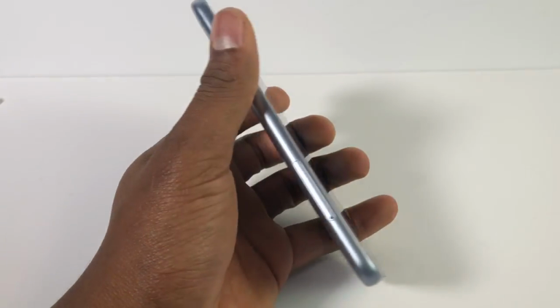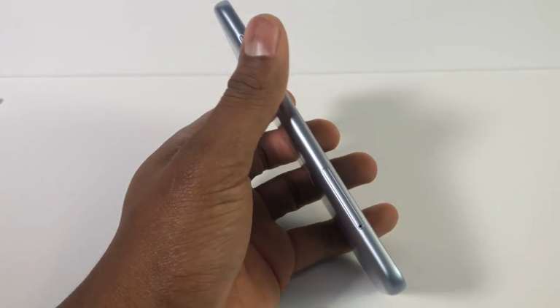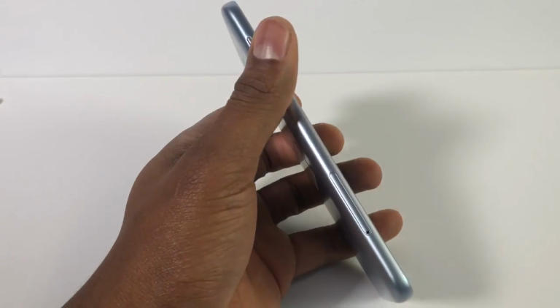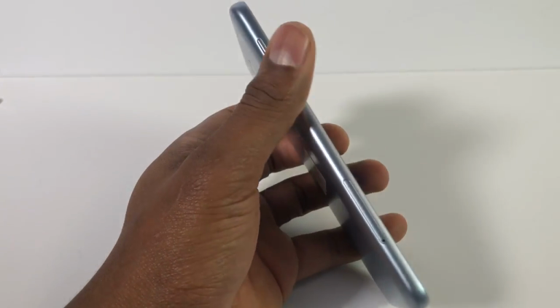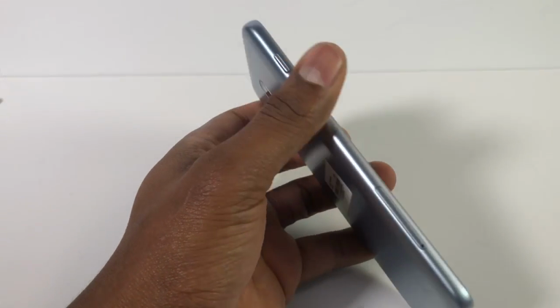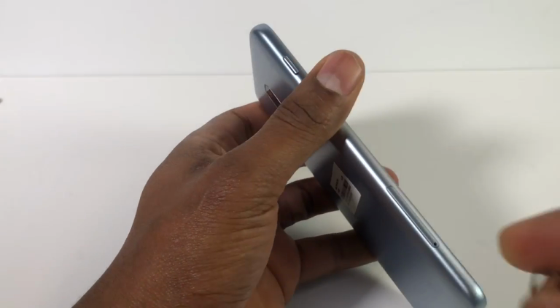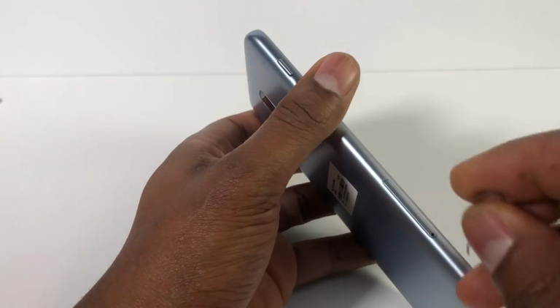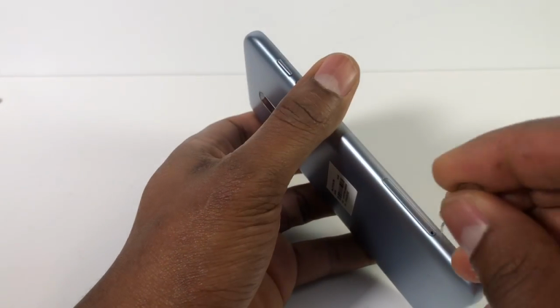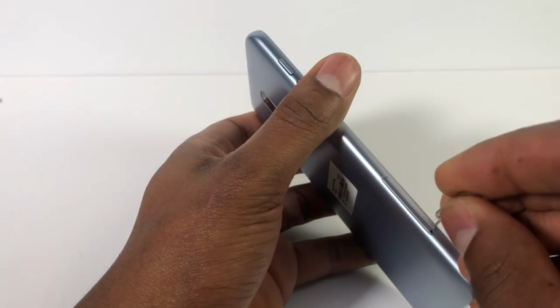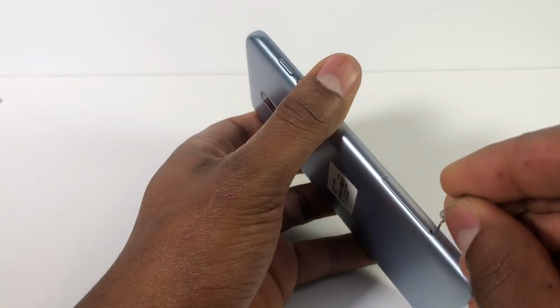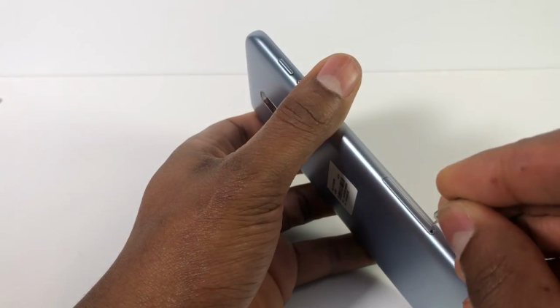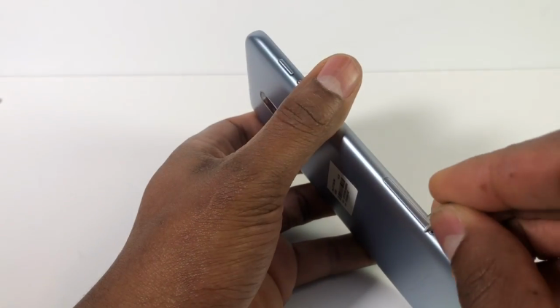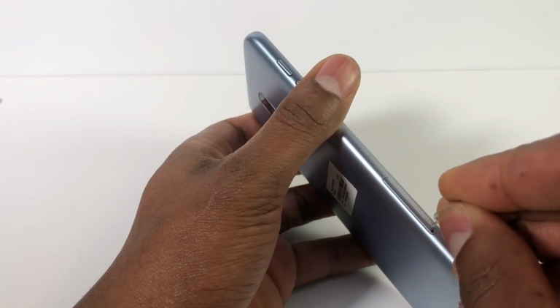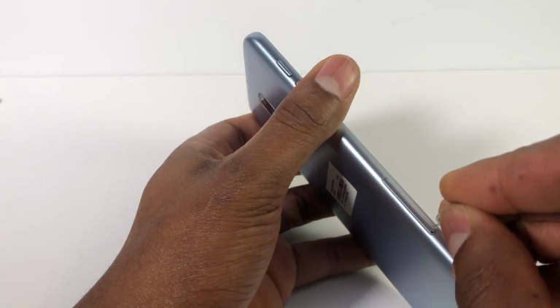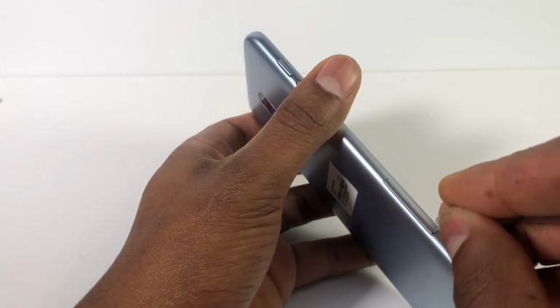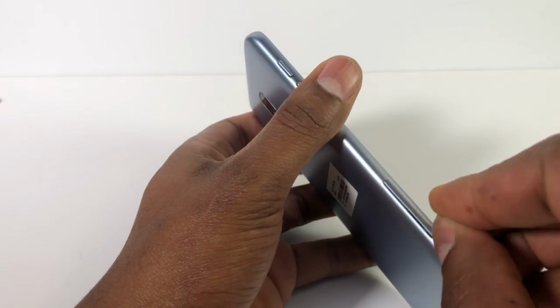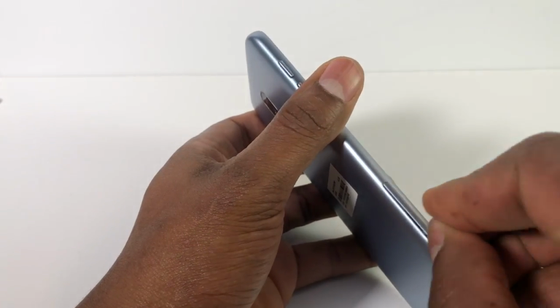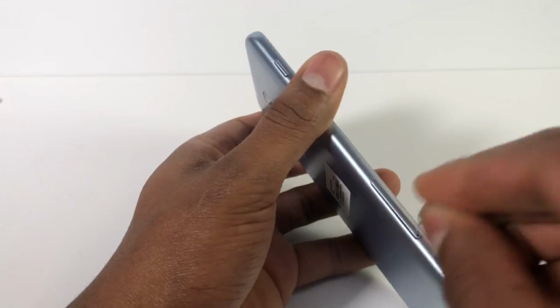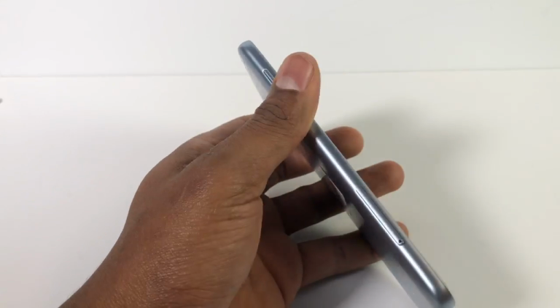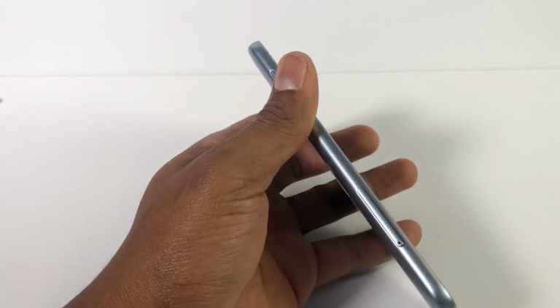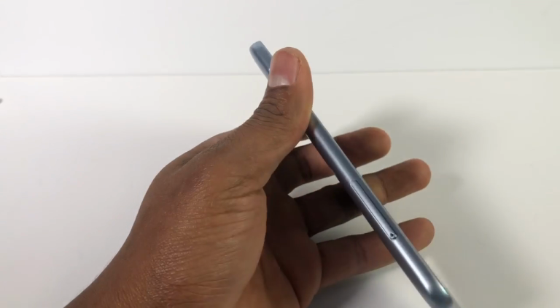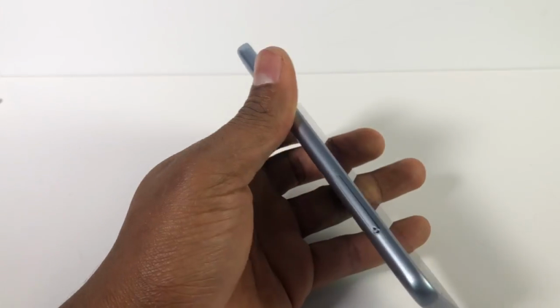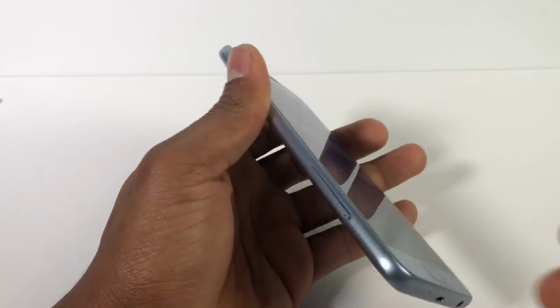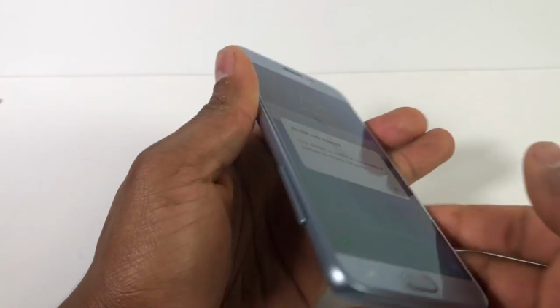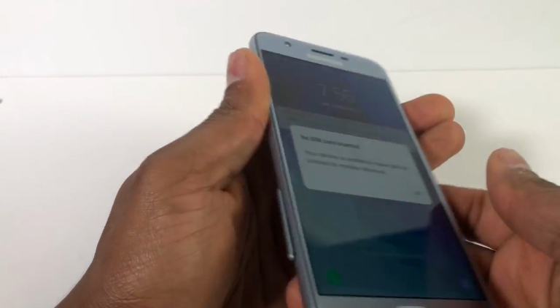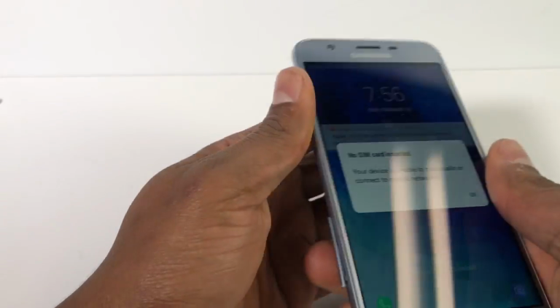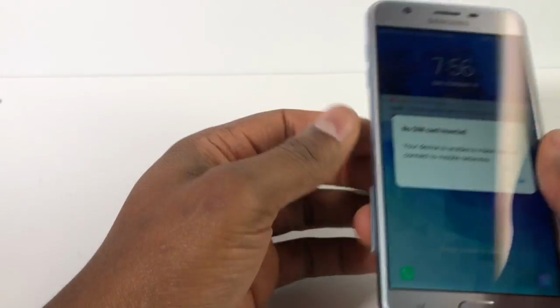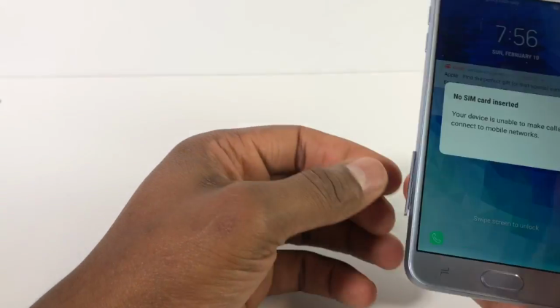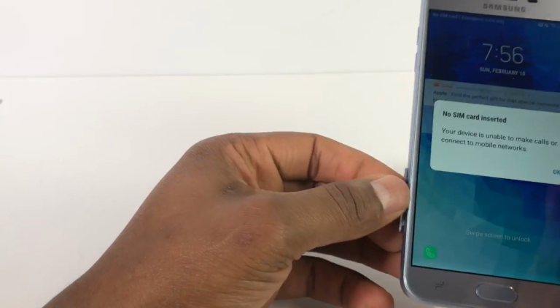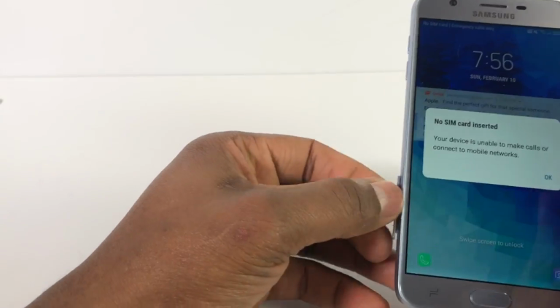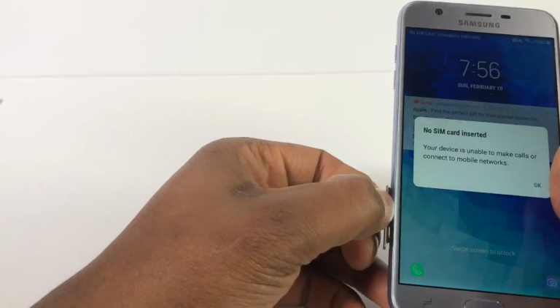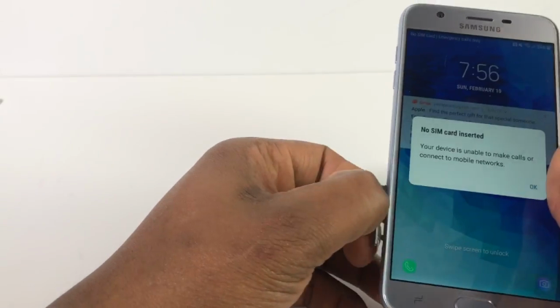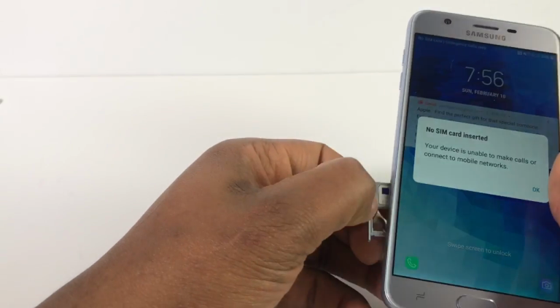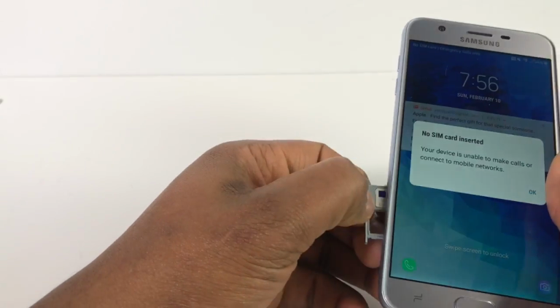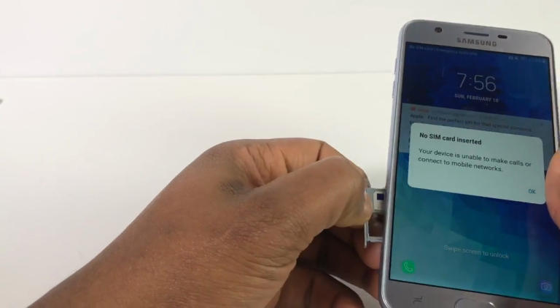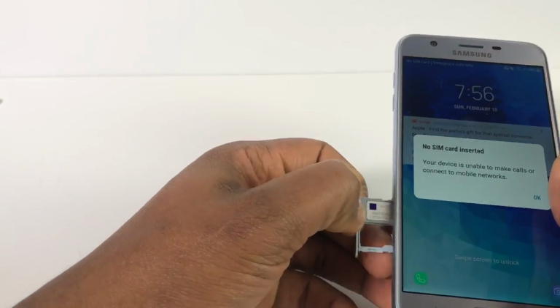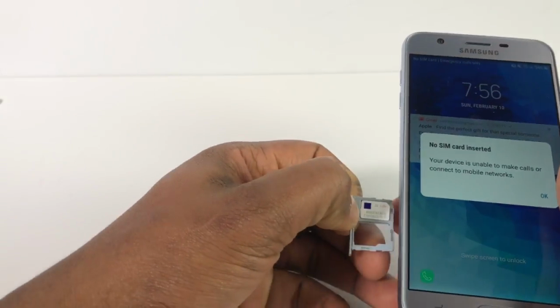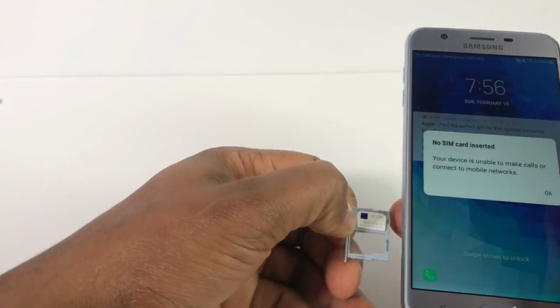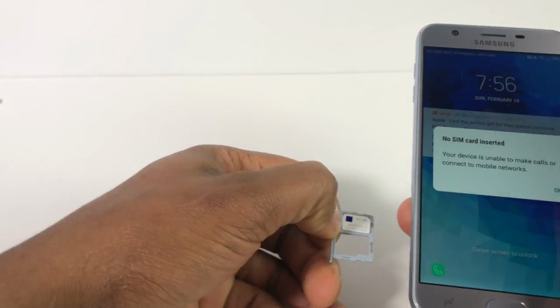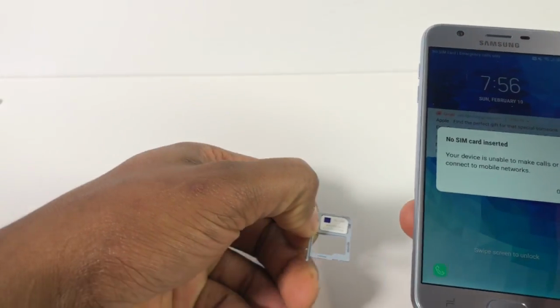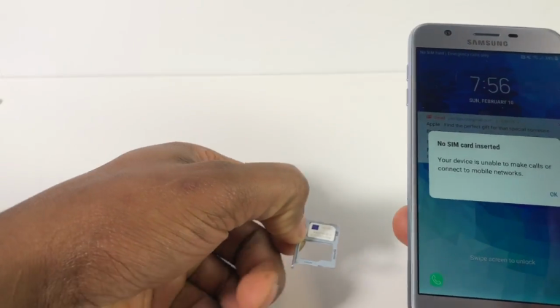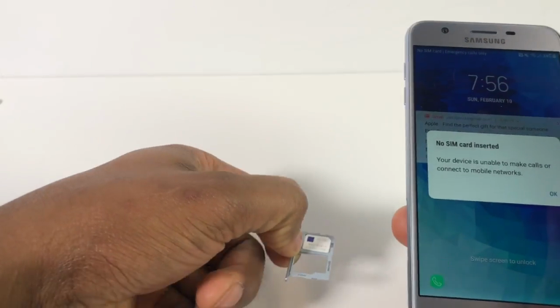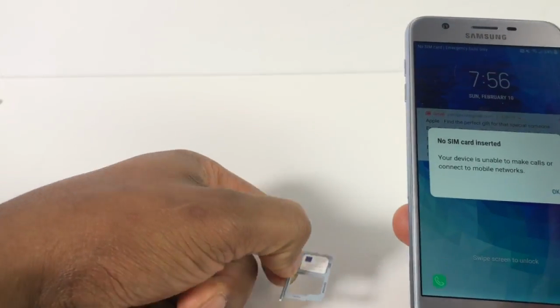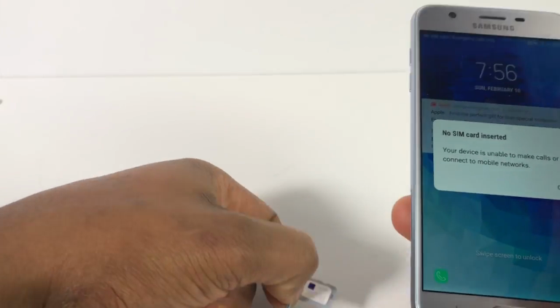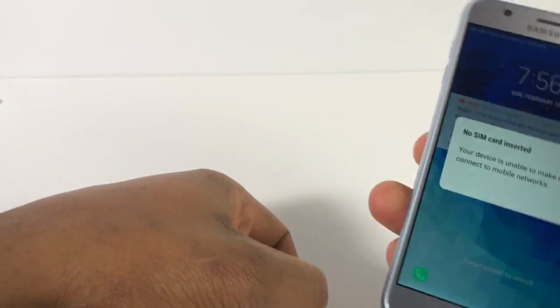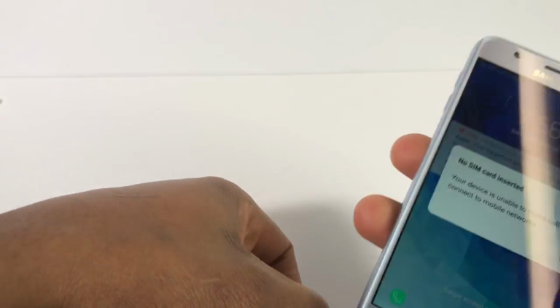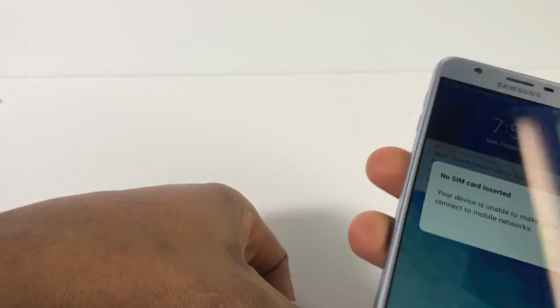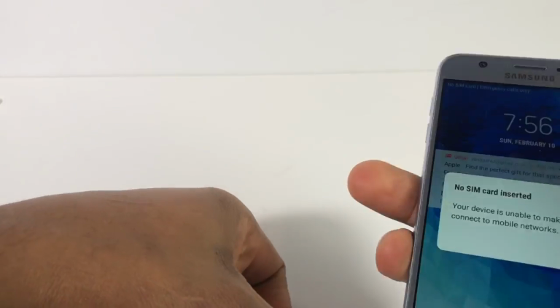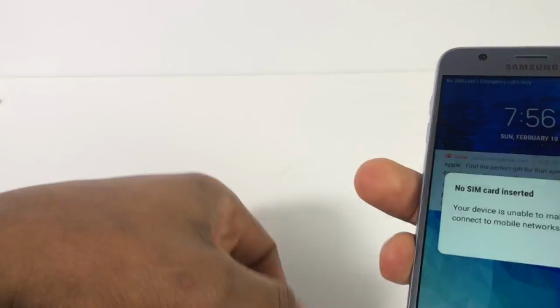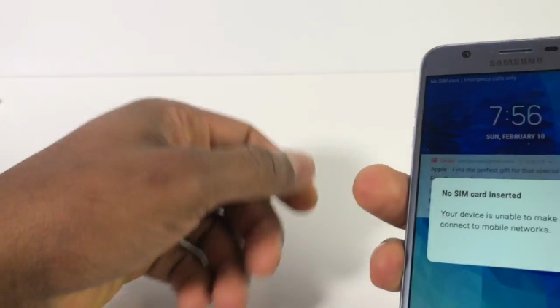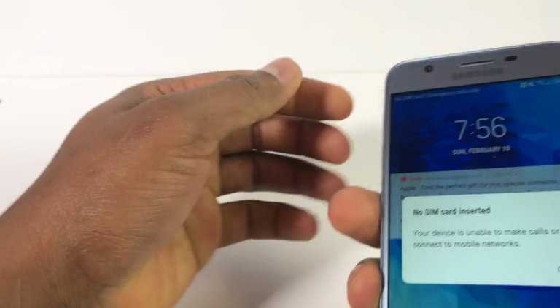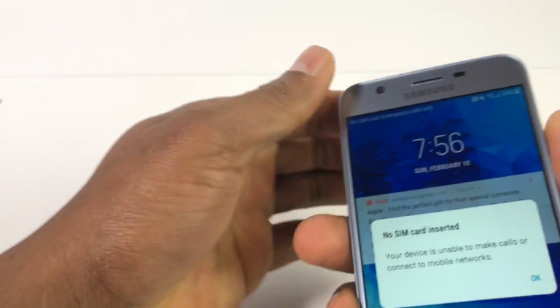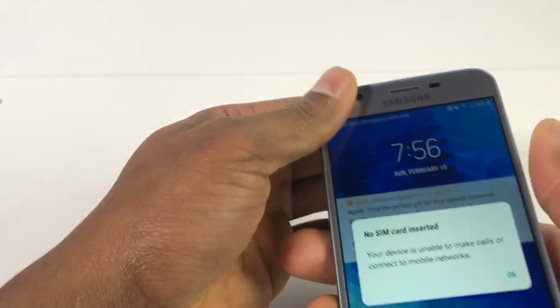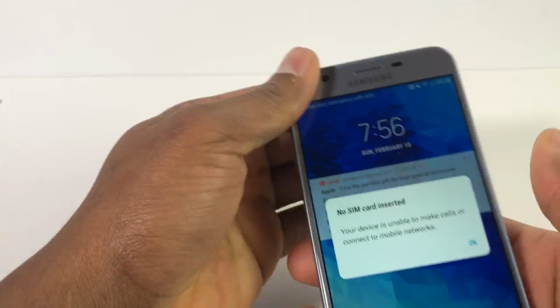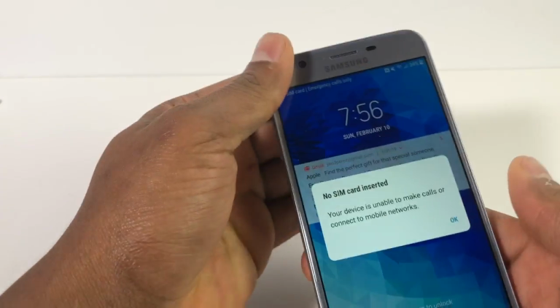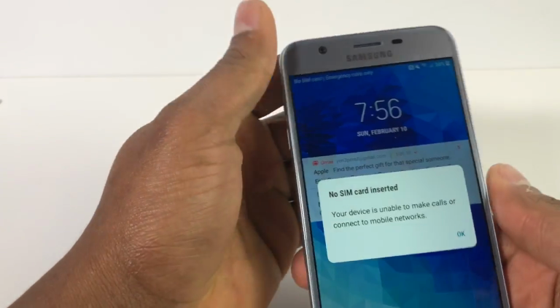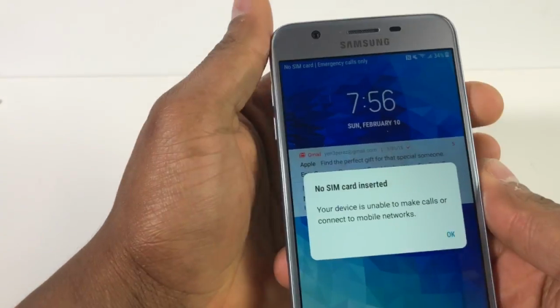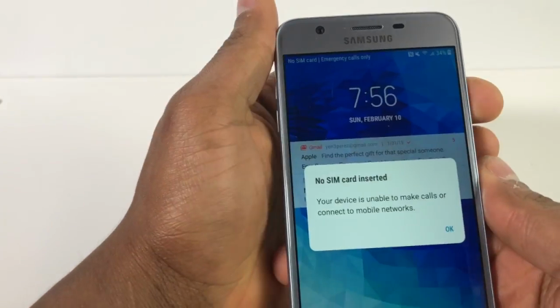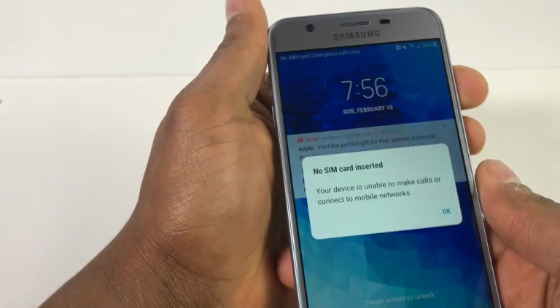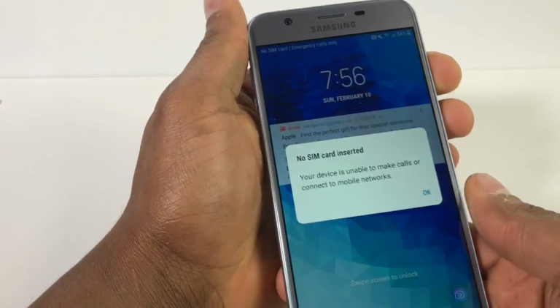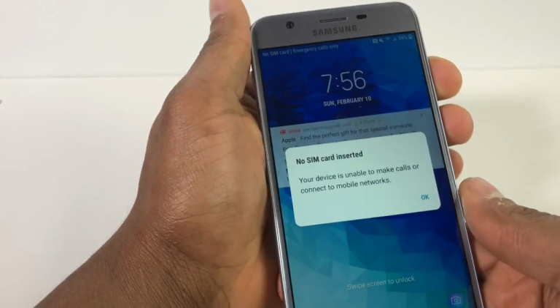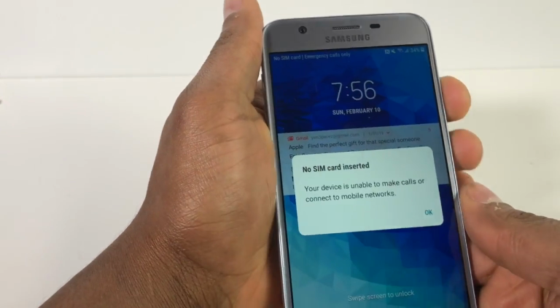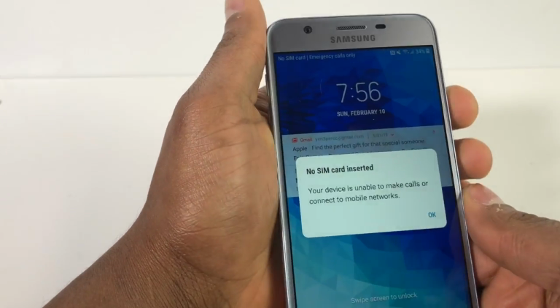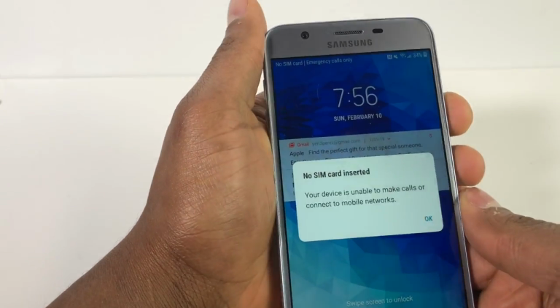All you have to do is take out the SIM card. Once you take out the SIM card, you're gonna restart your phone.